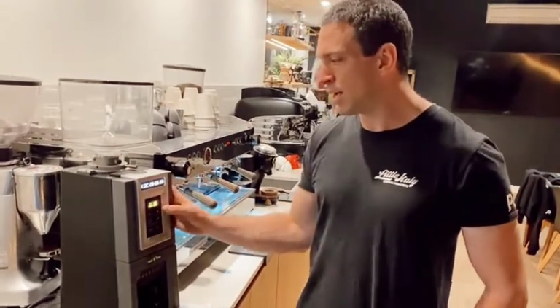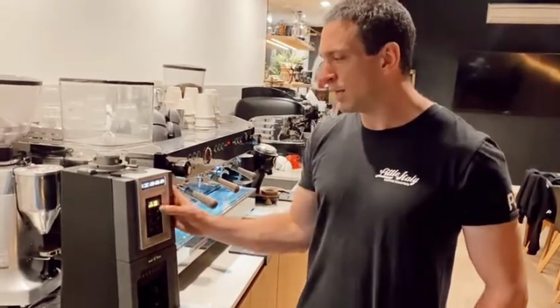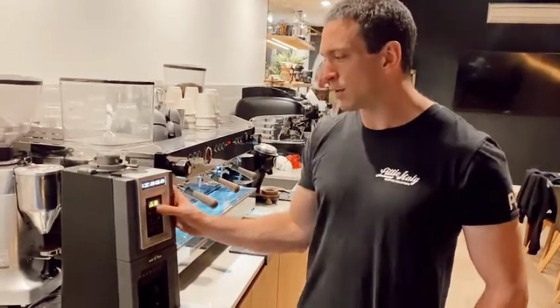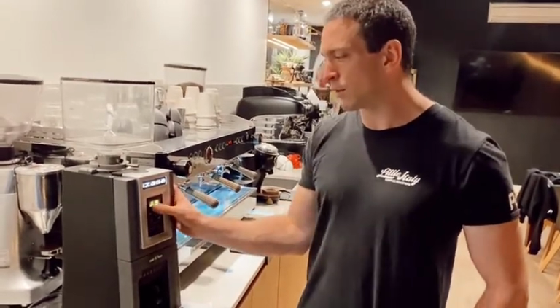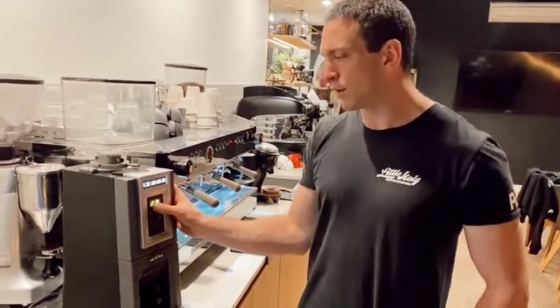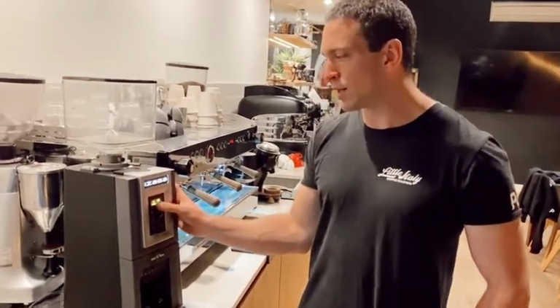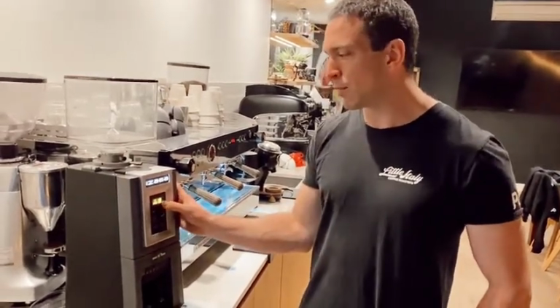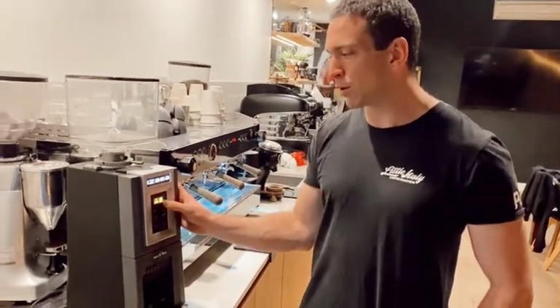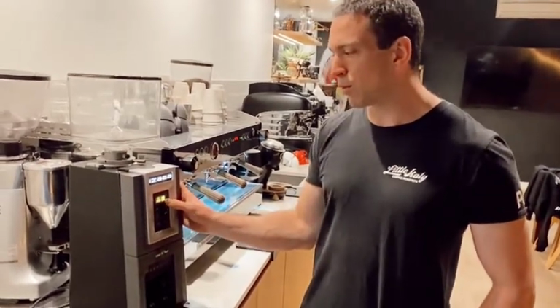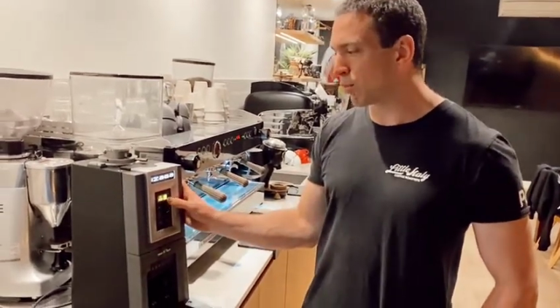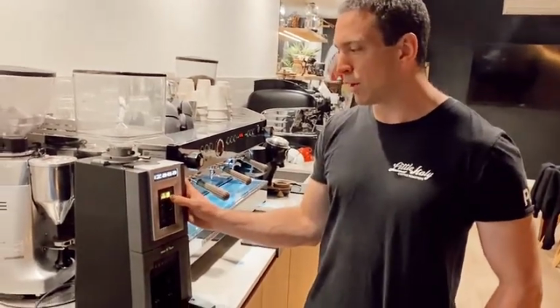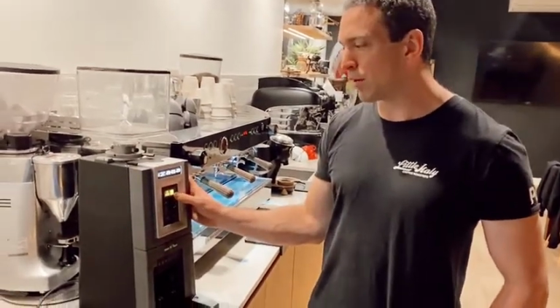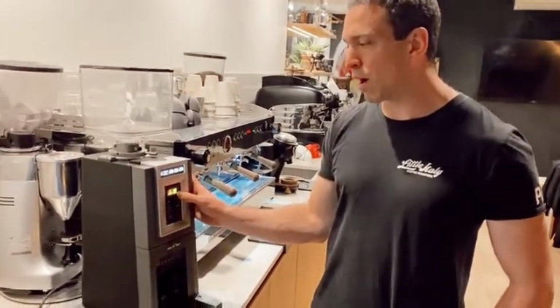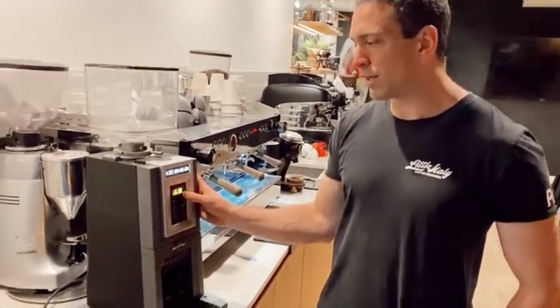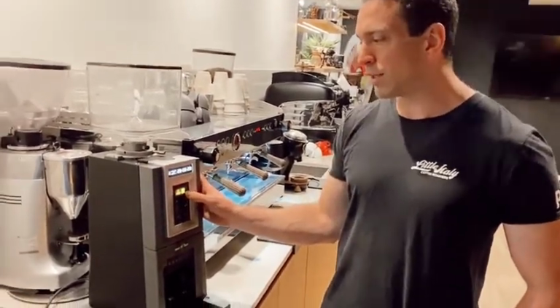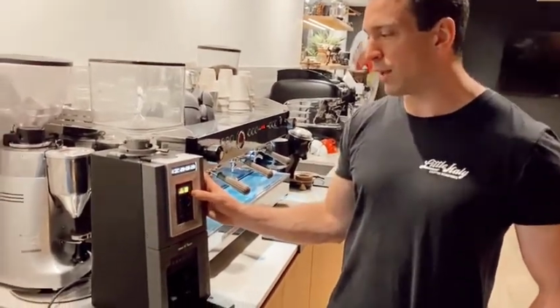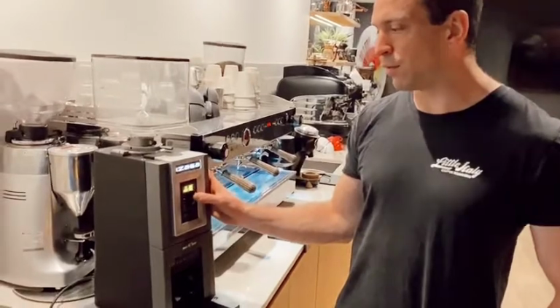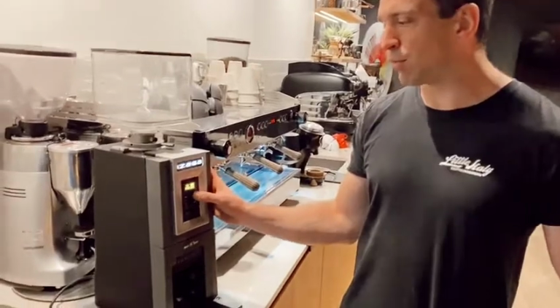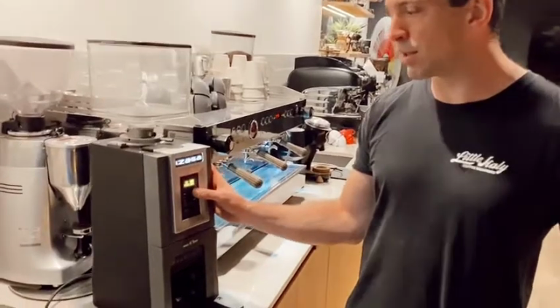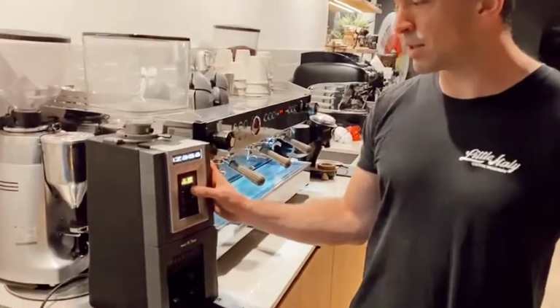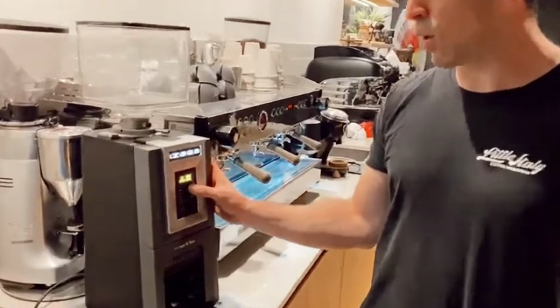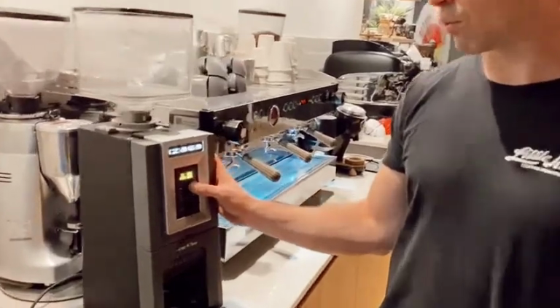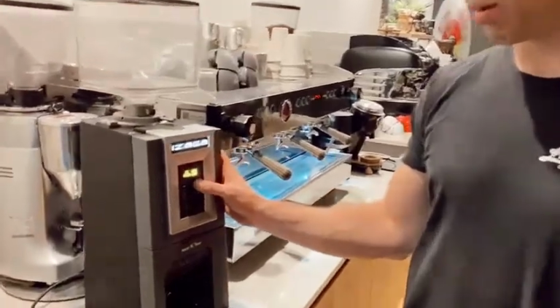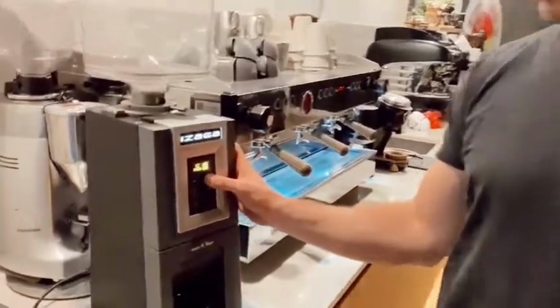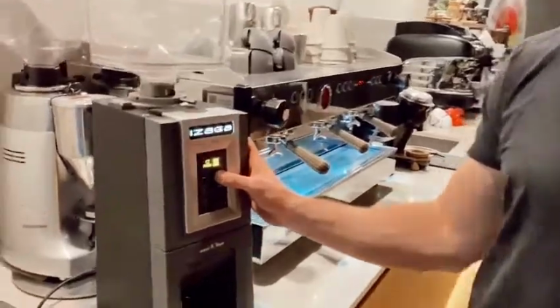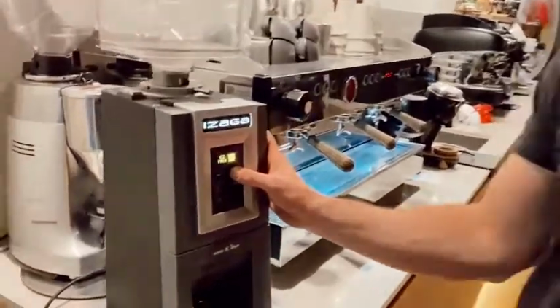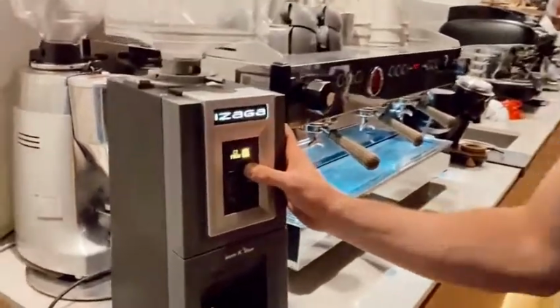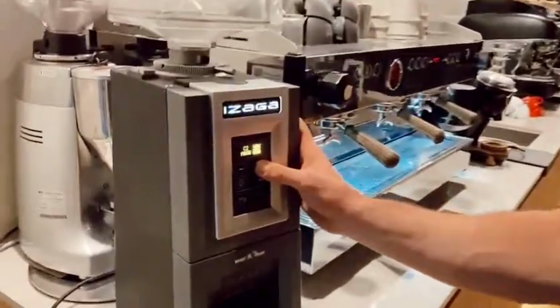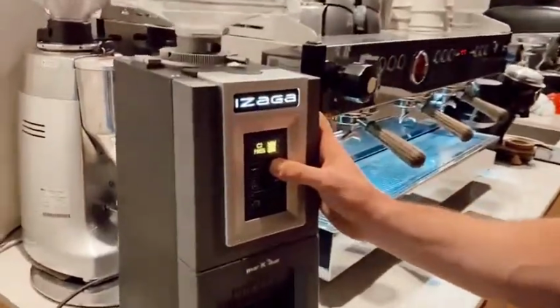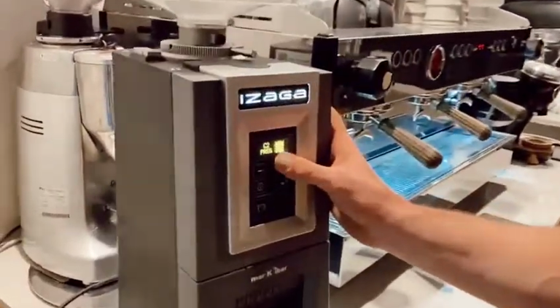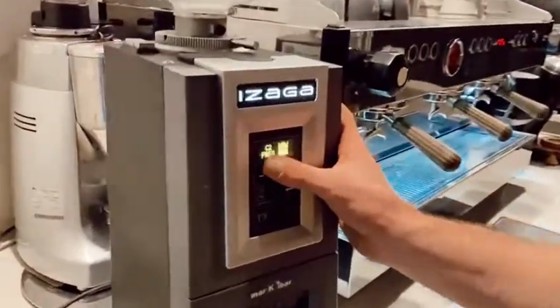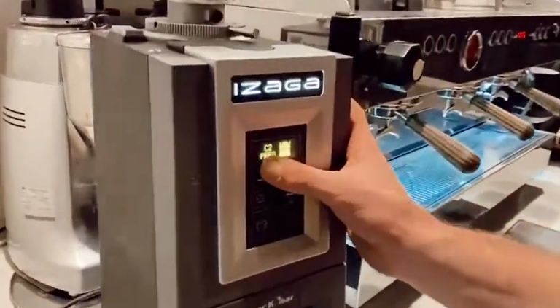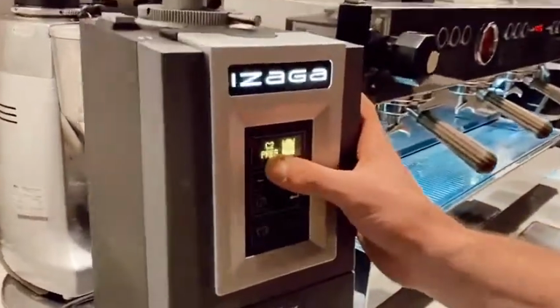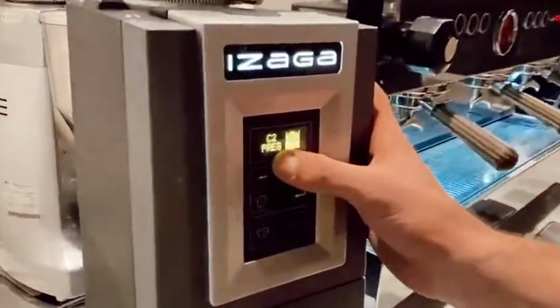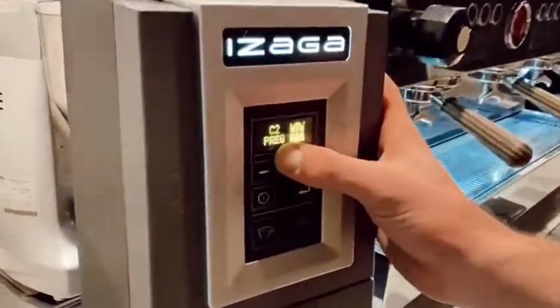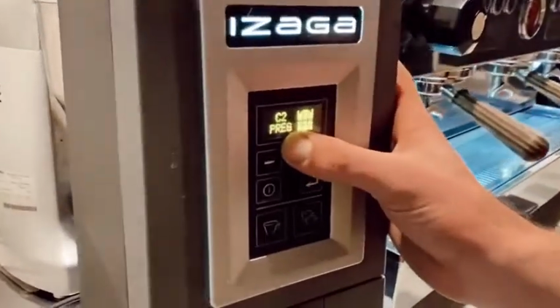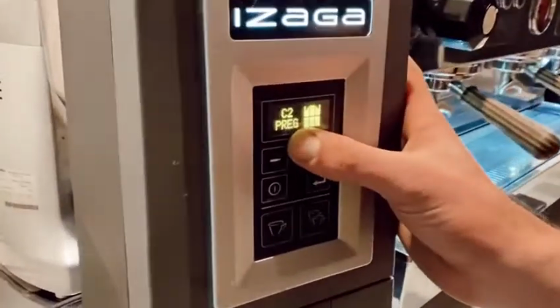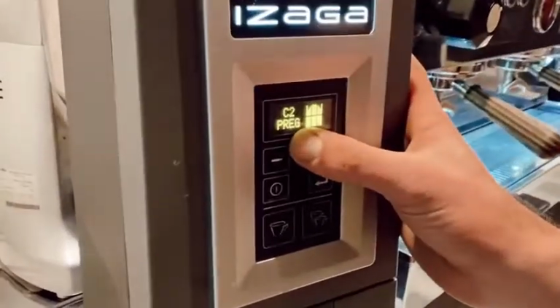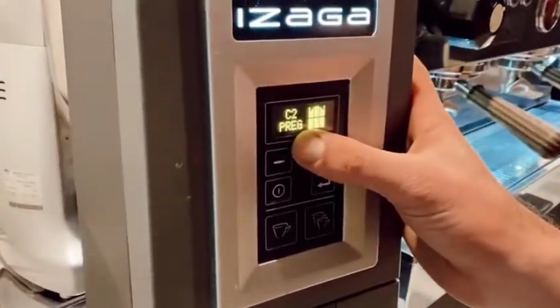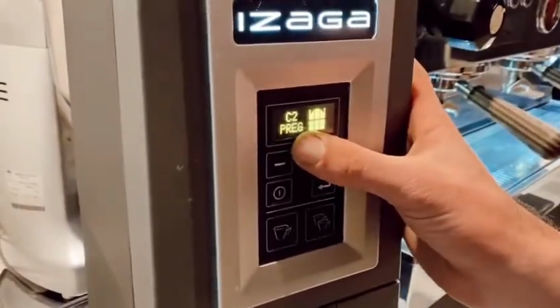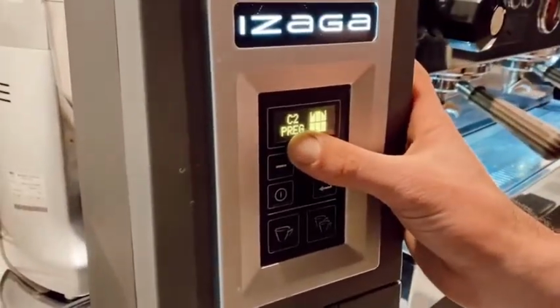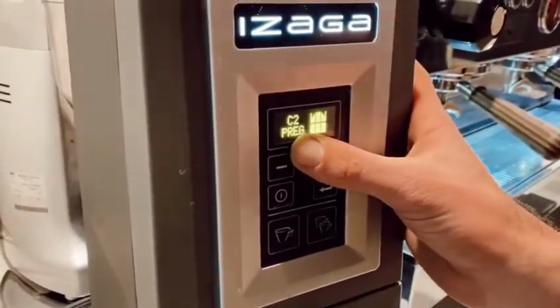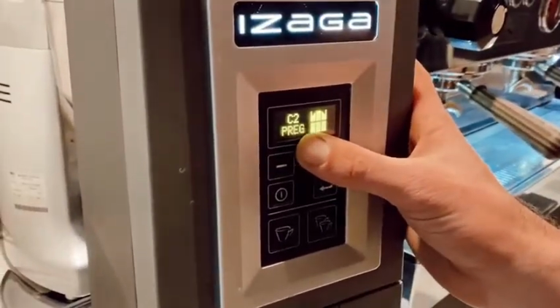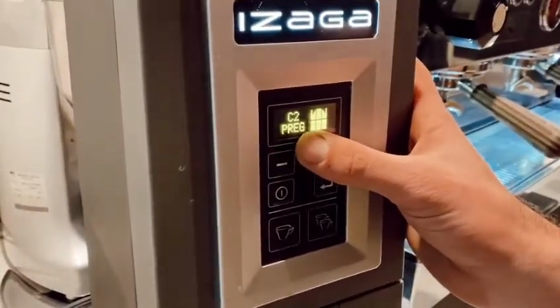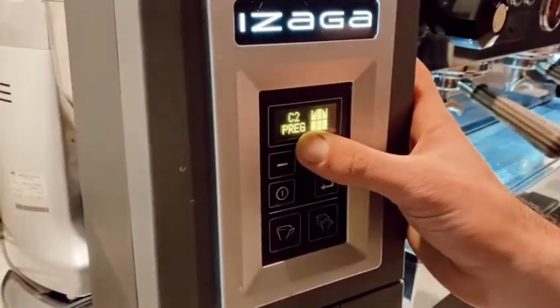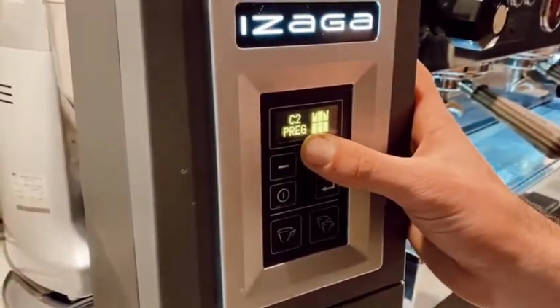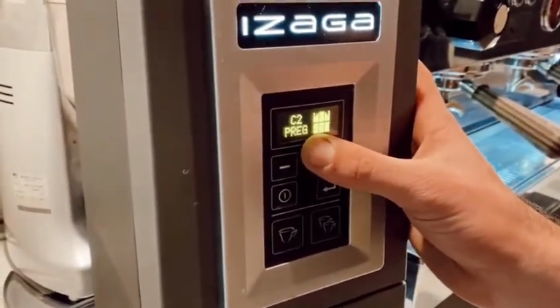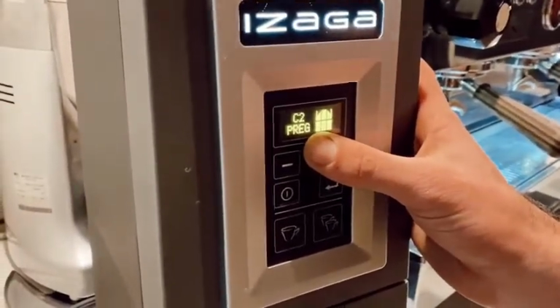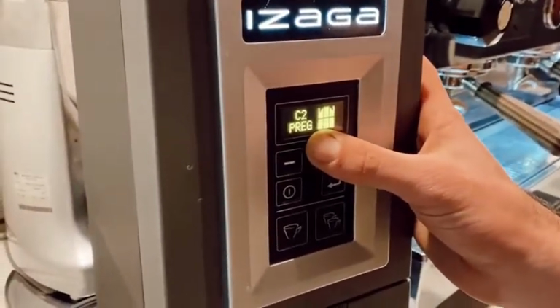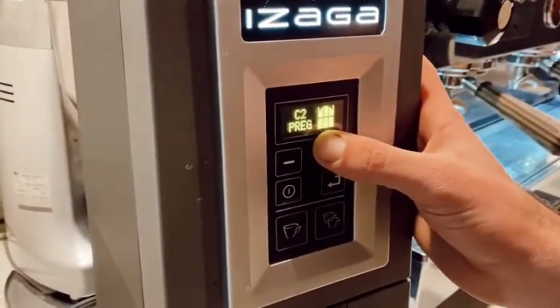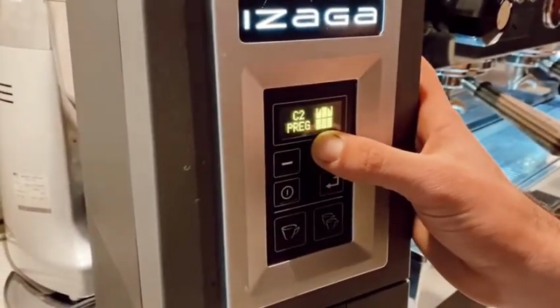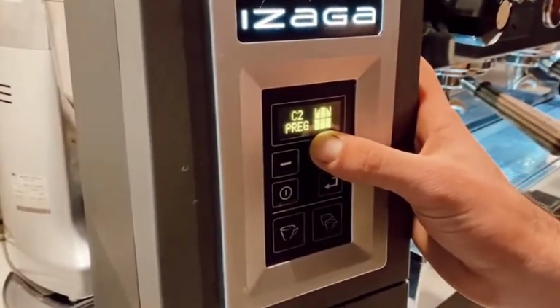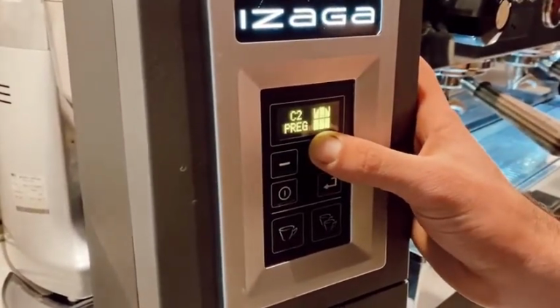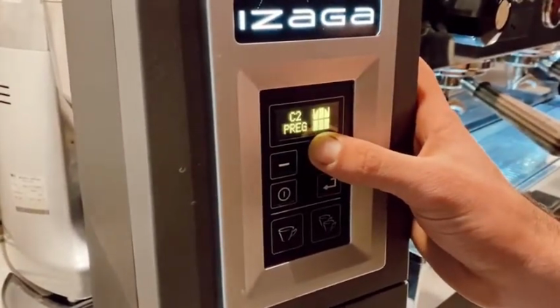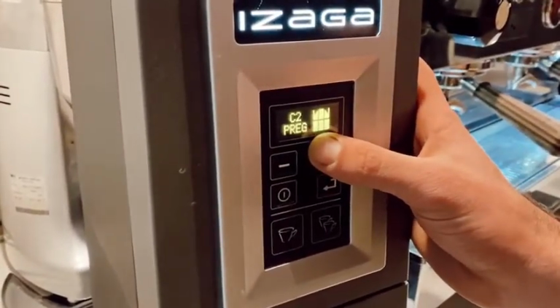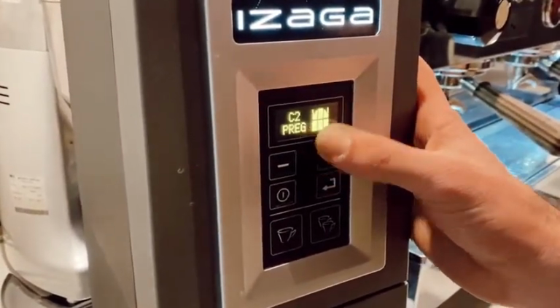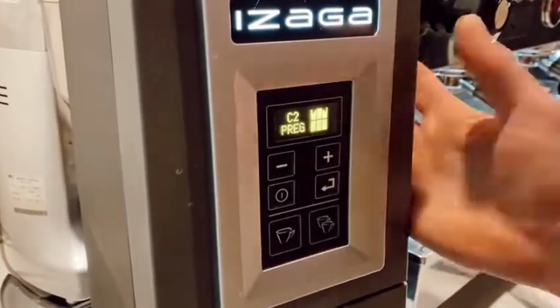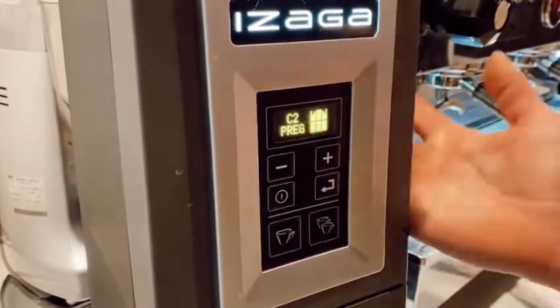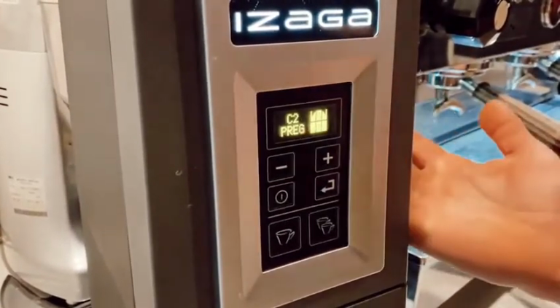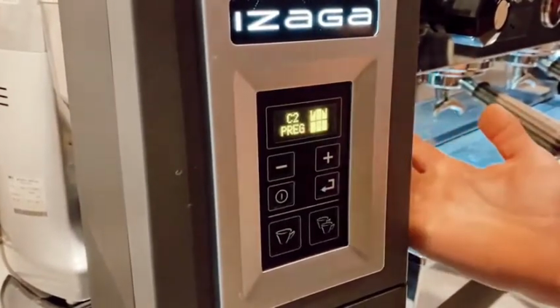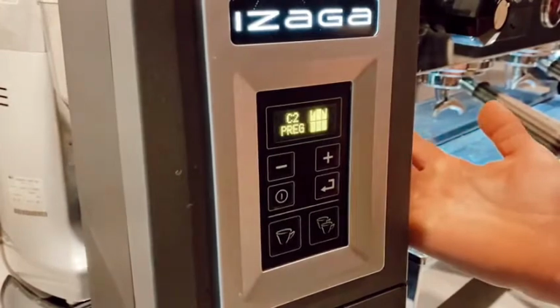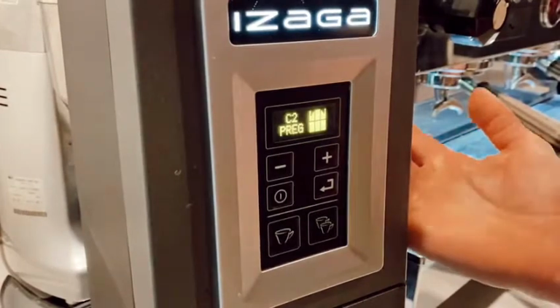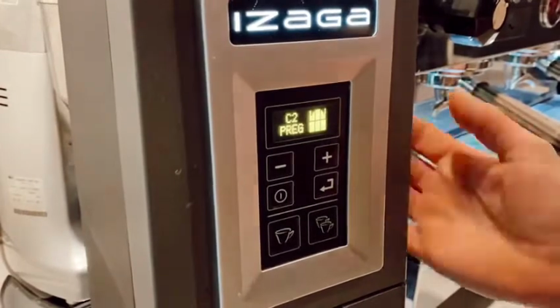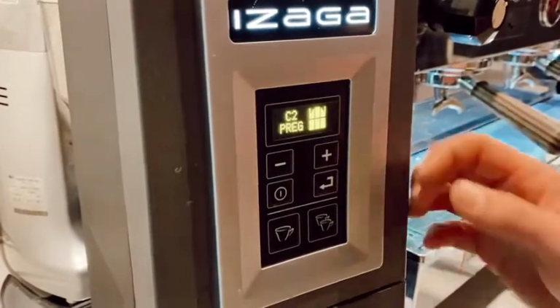So for example, for your pre-grind, if you press and hold the plus button, as you can see now, it'll say P-R-E-G, which equates to pre-grind.